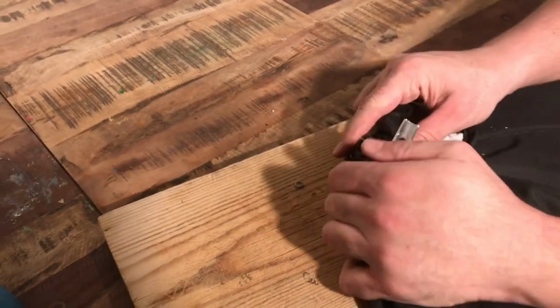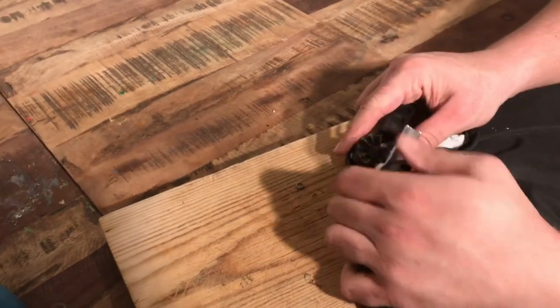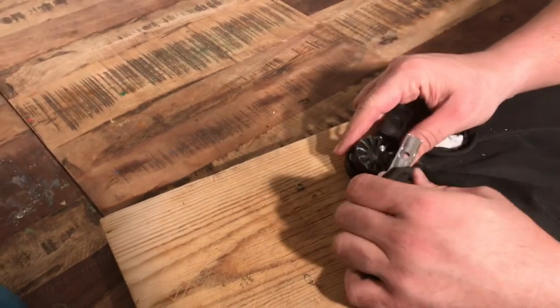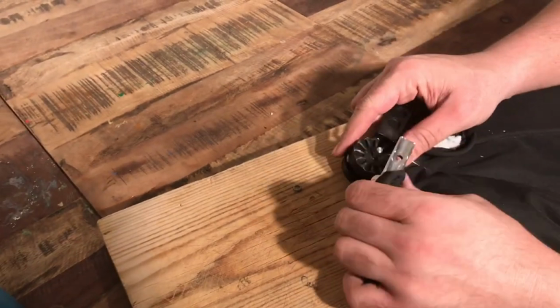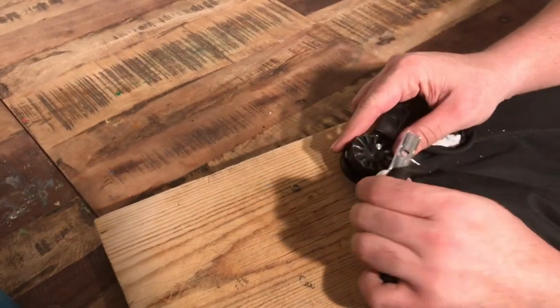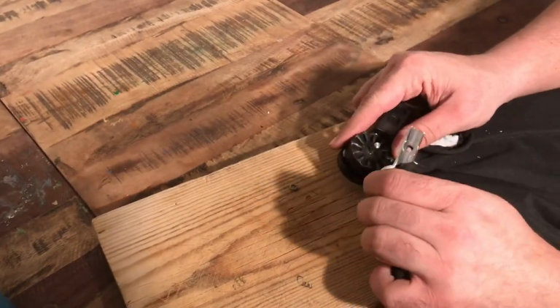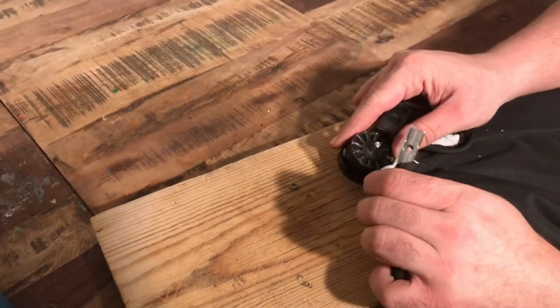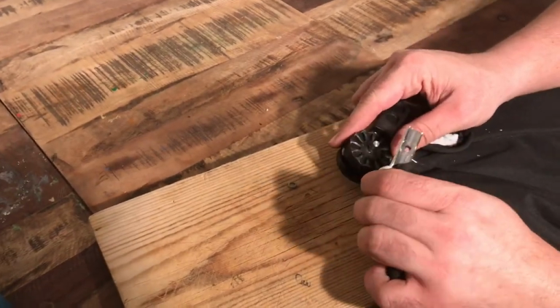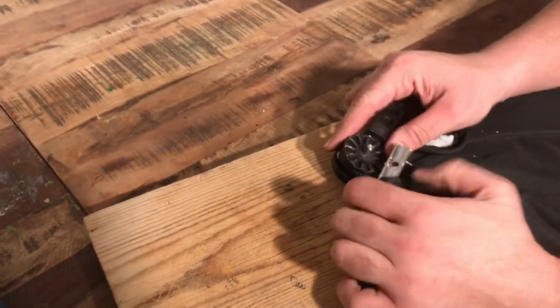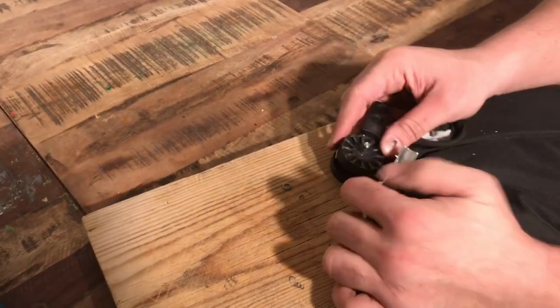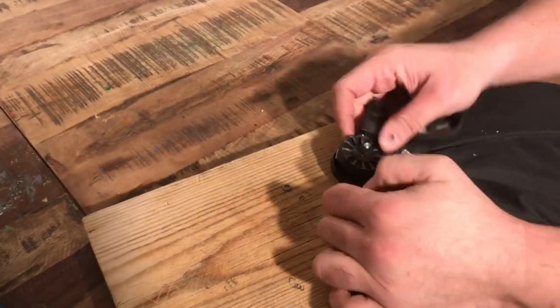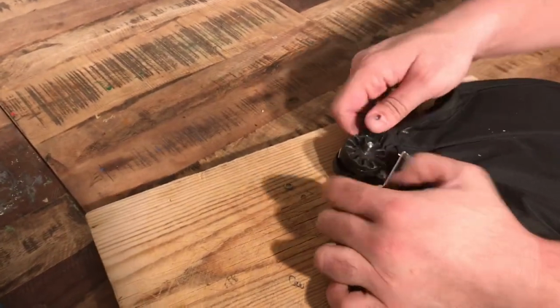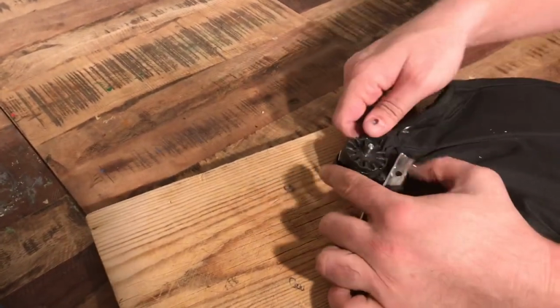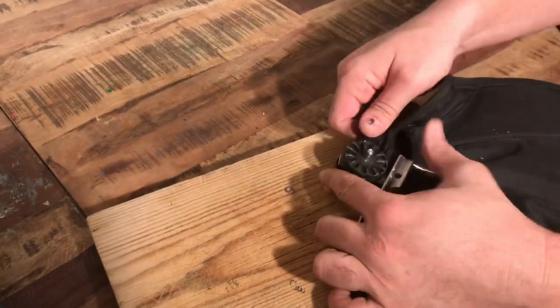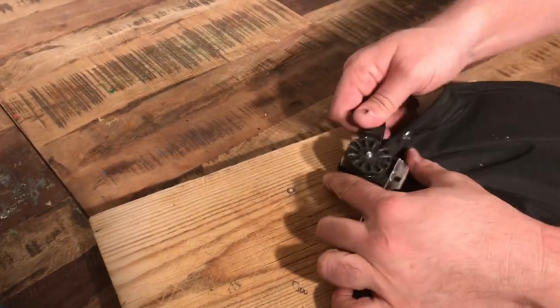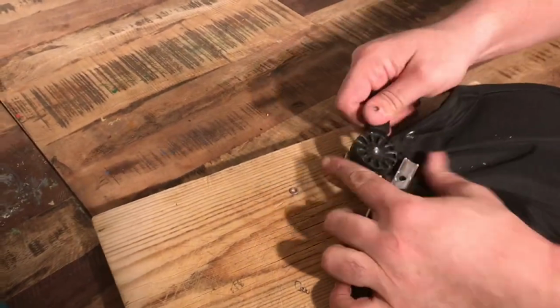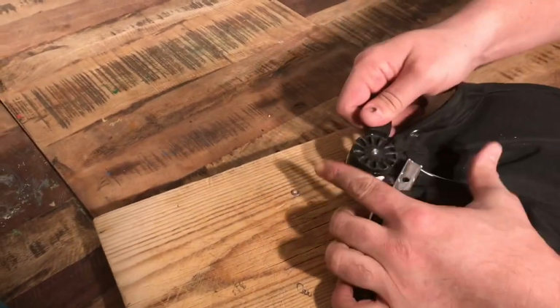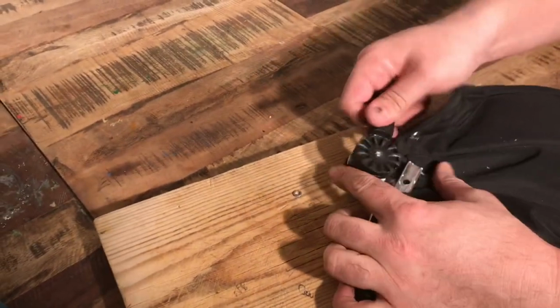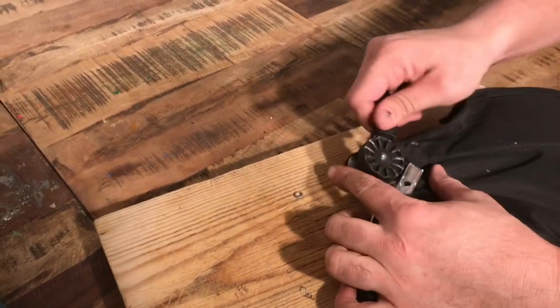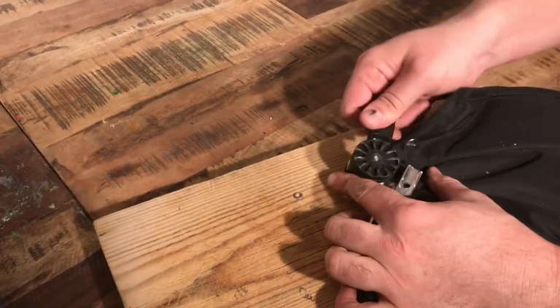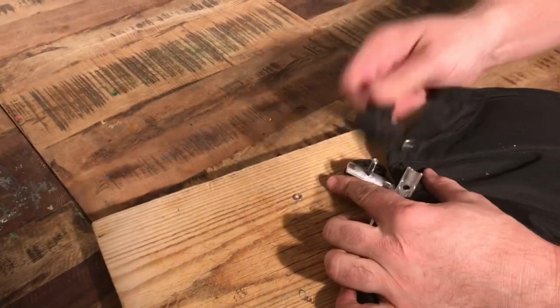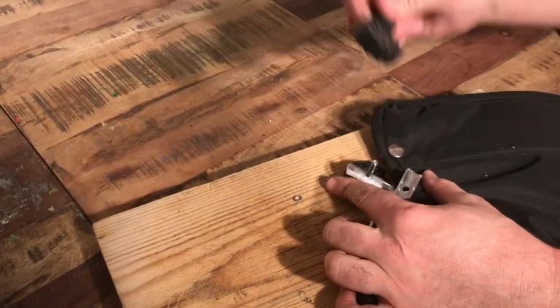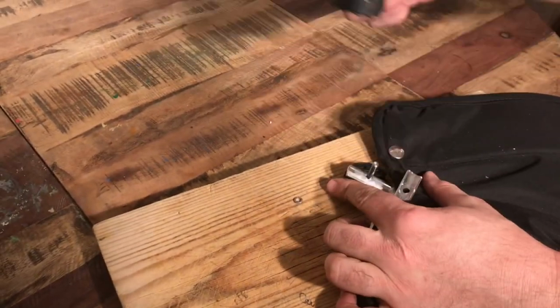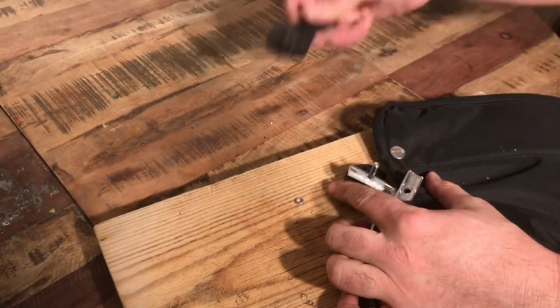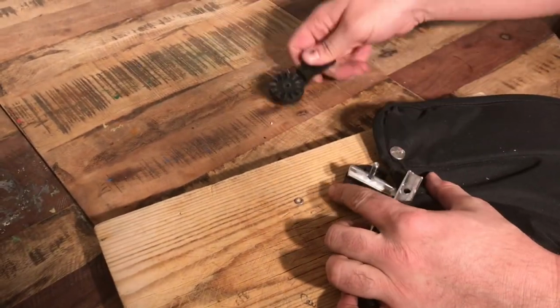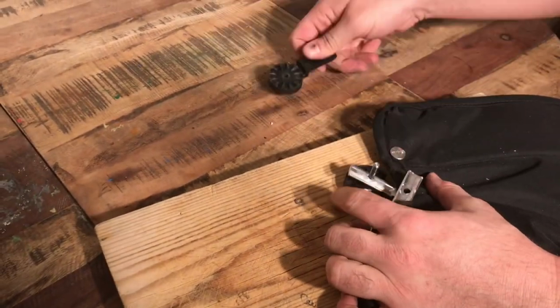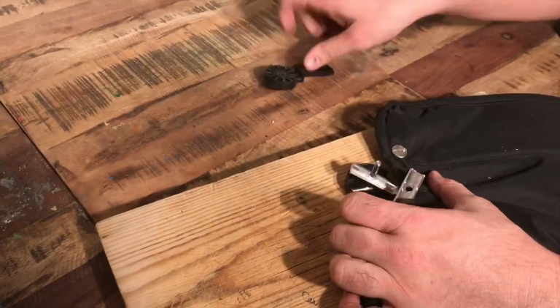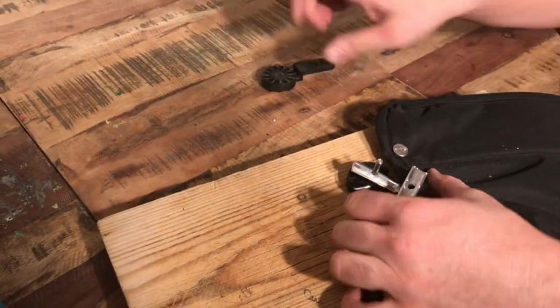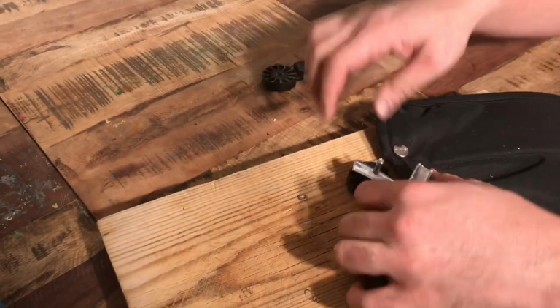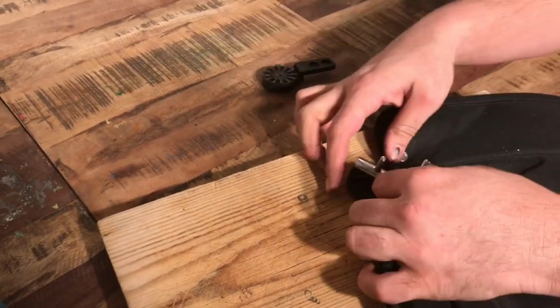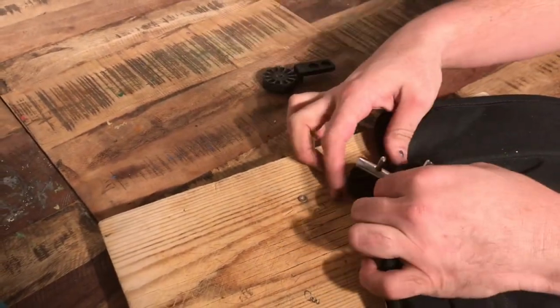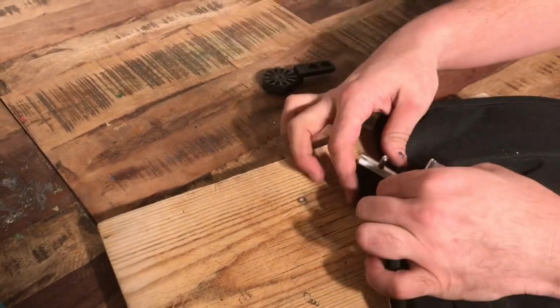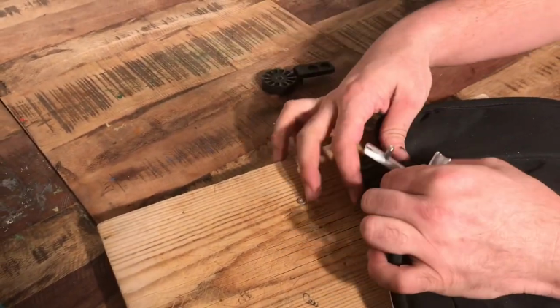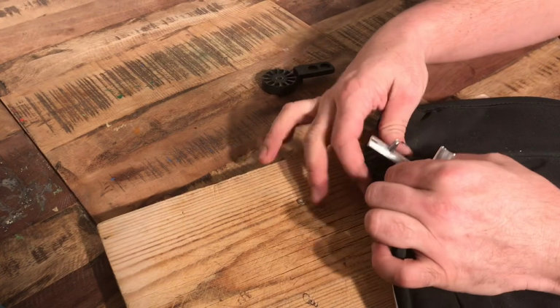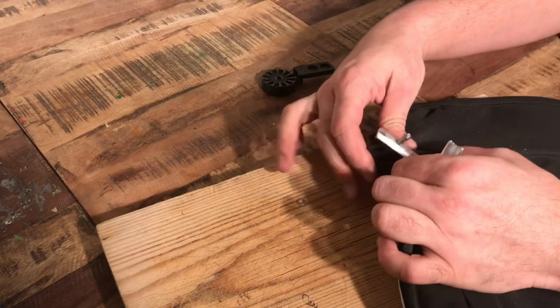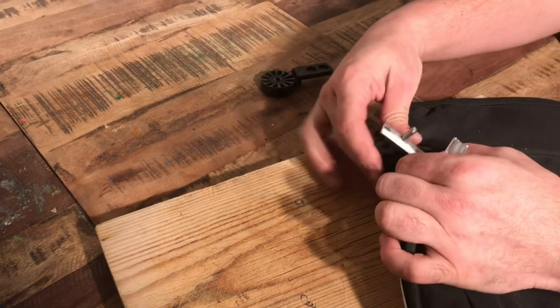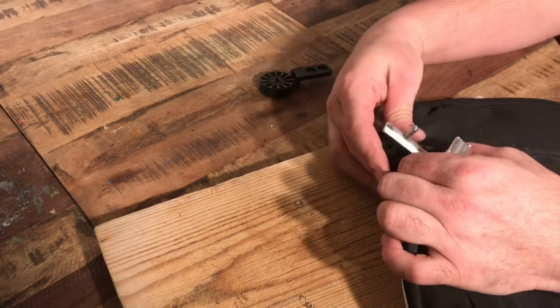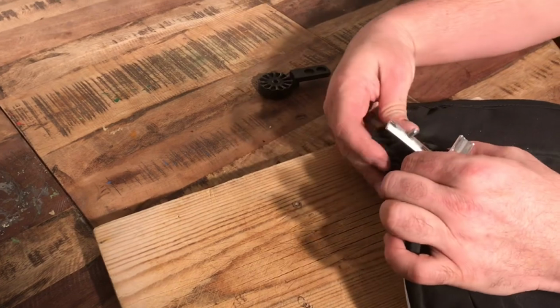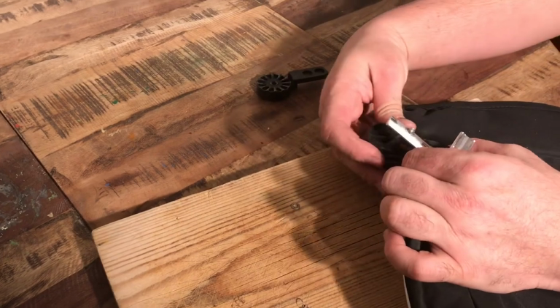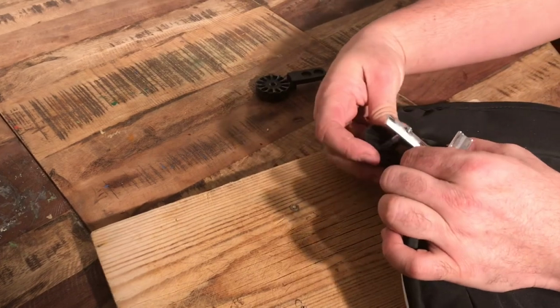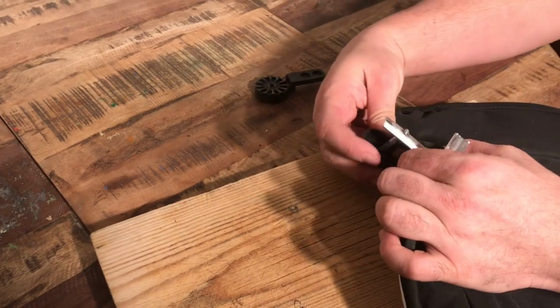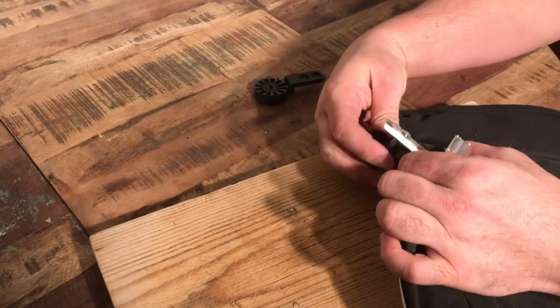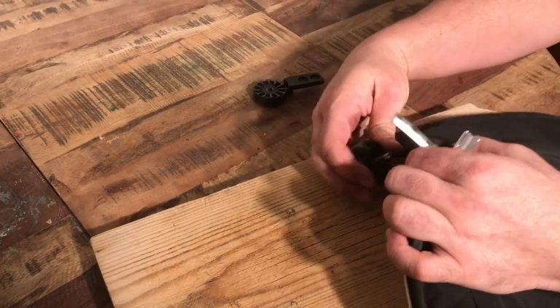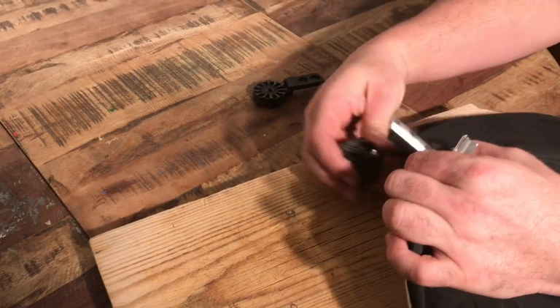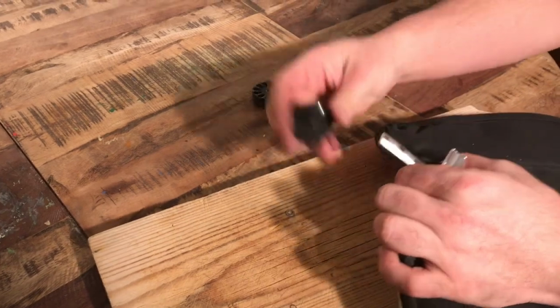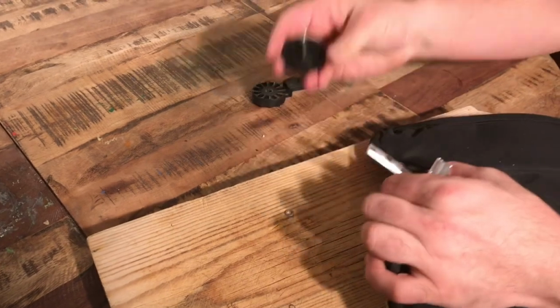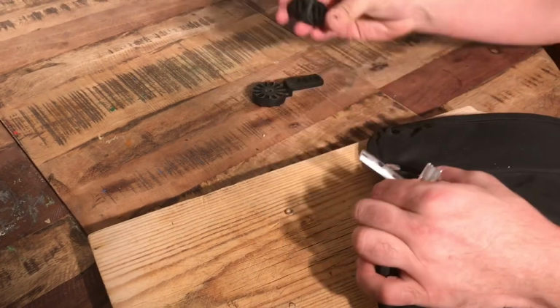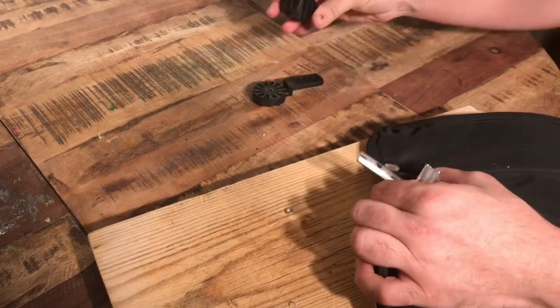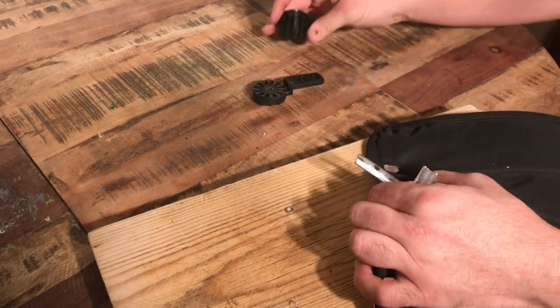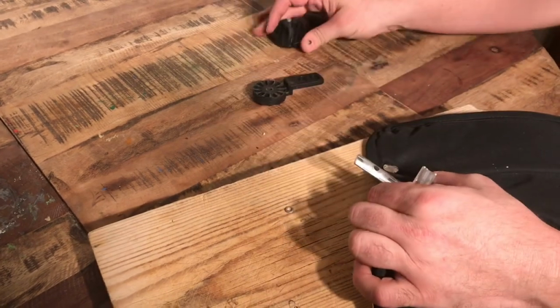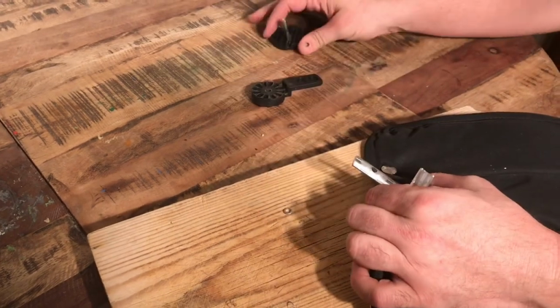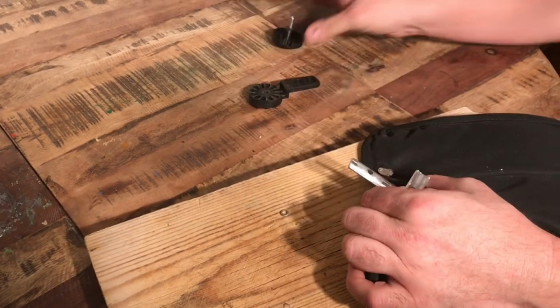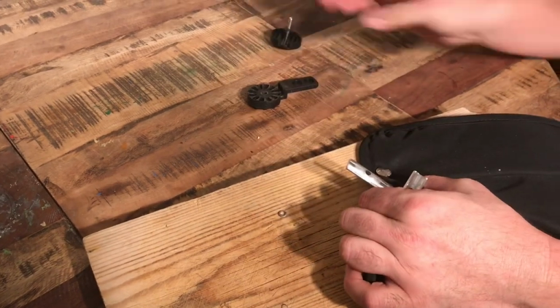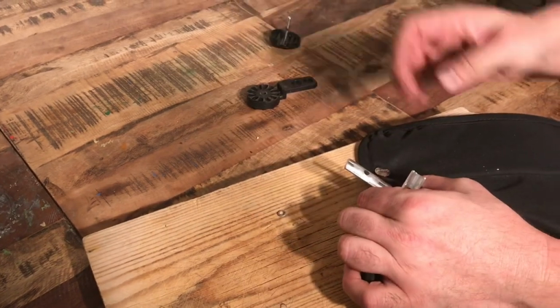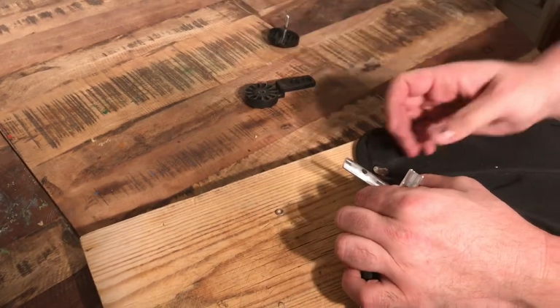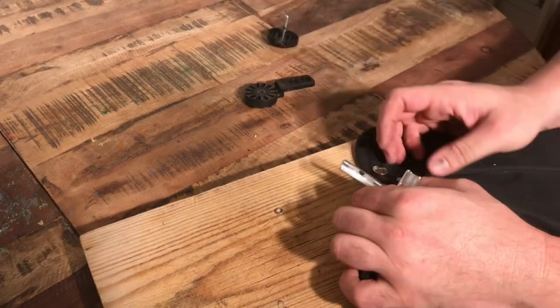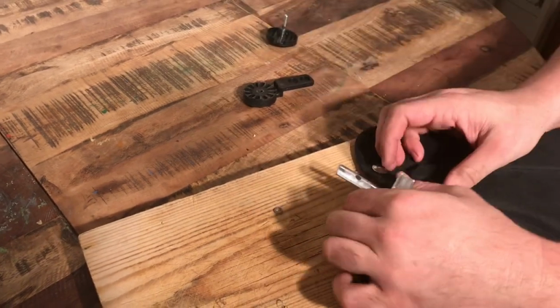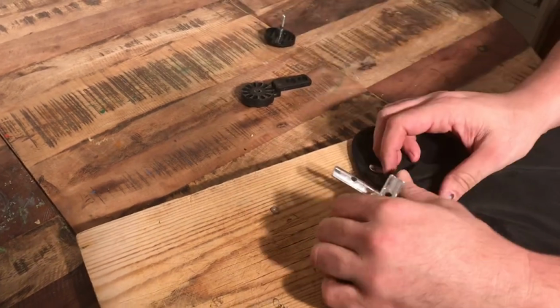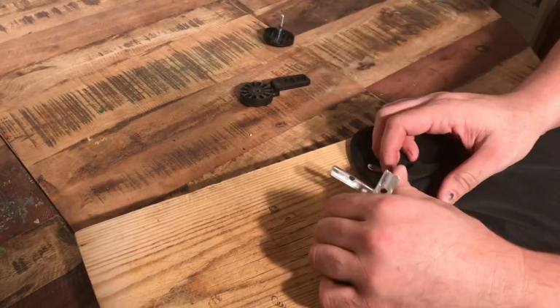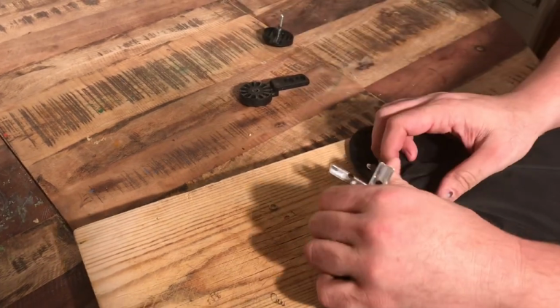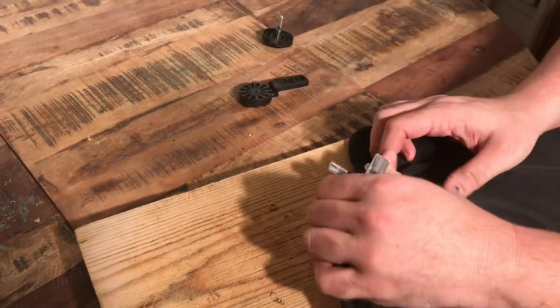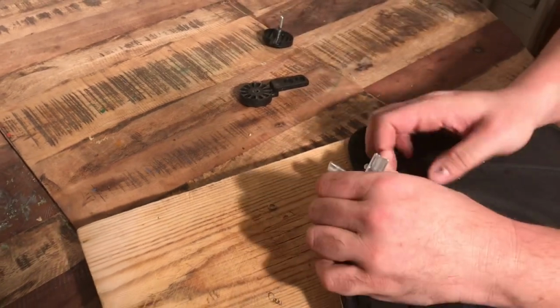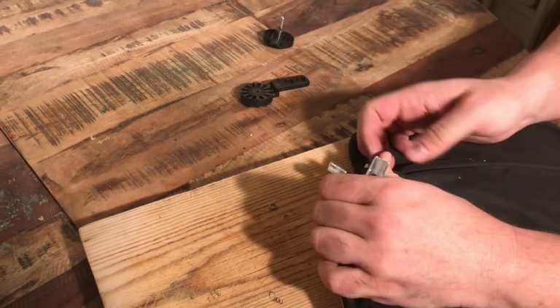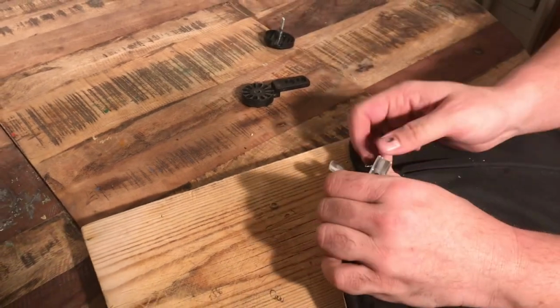Now it's a lot easier to pull the various pieces off. Again, save all the pieces as you'll need them when you're putting it all back together.